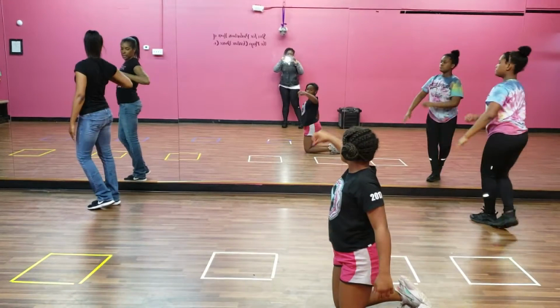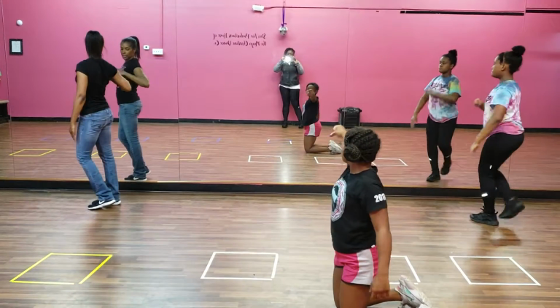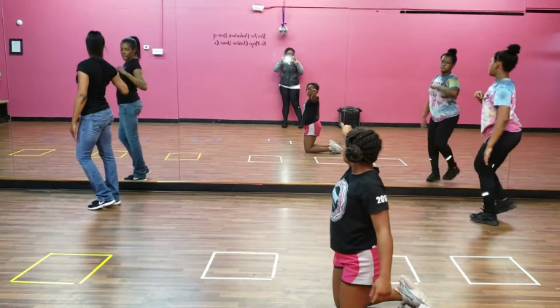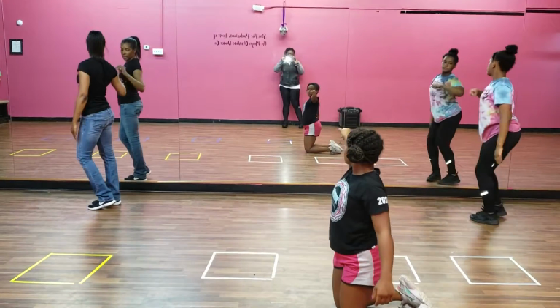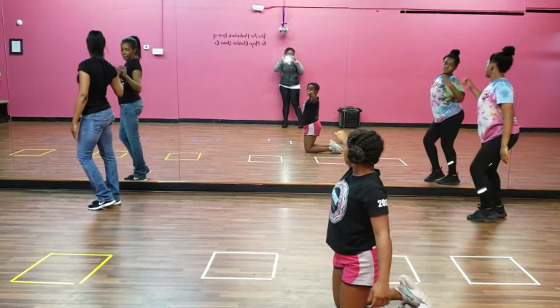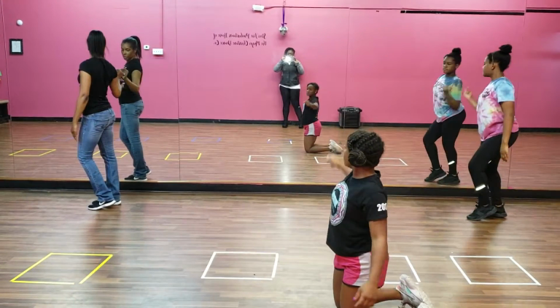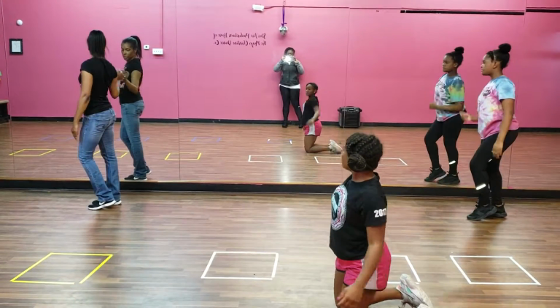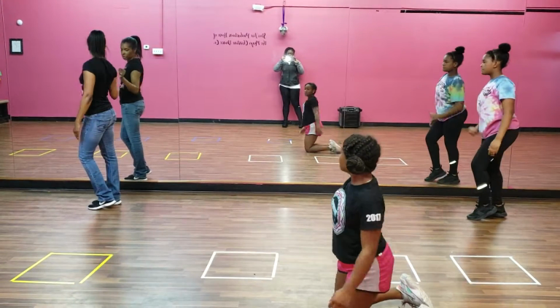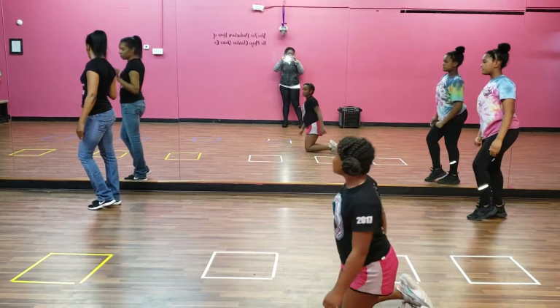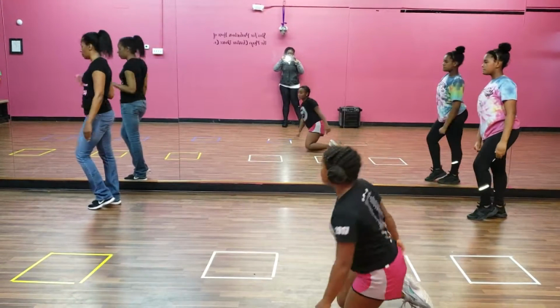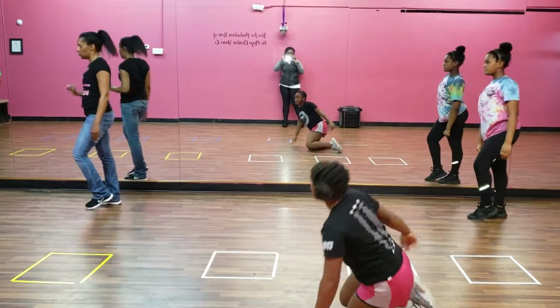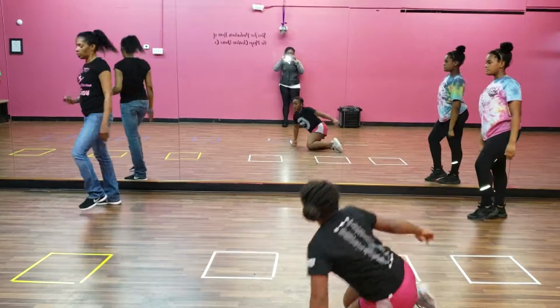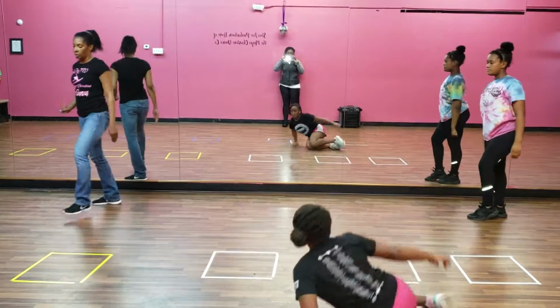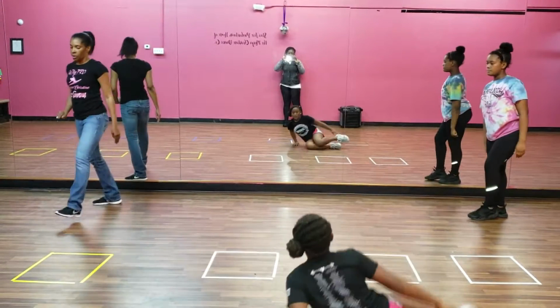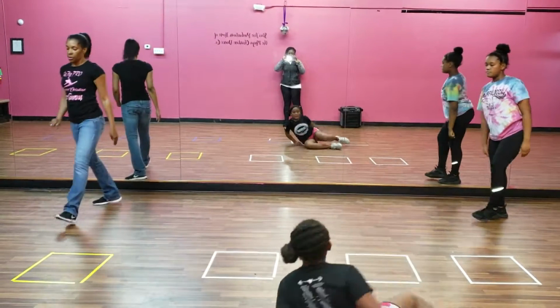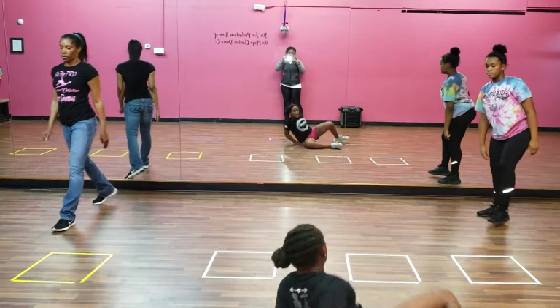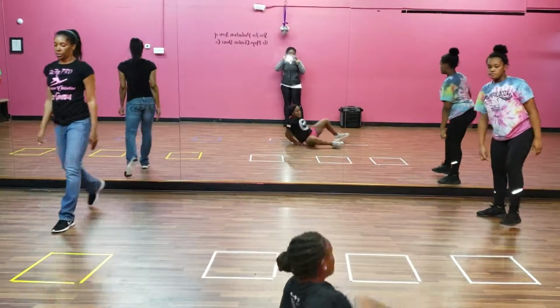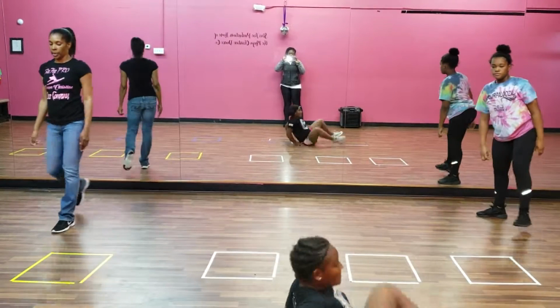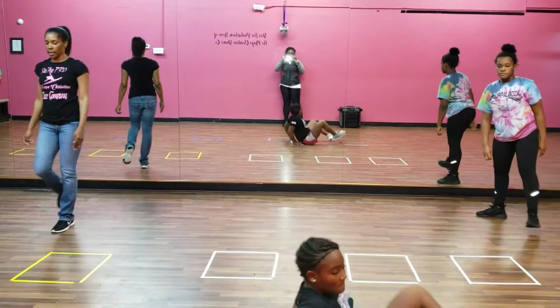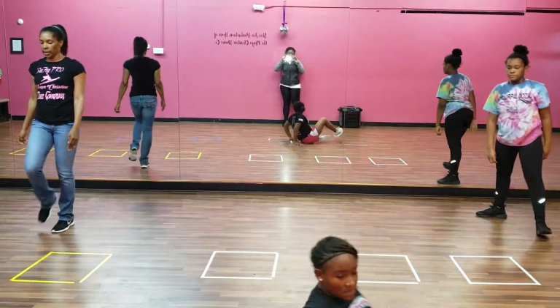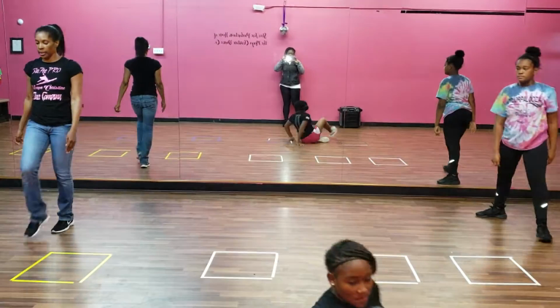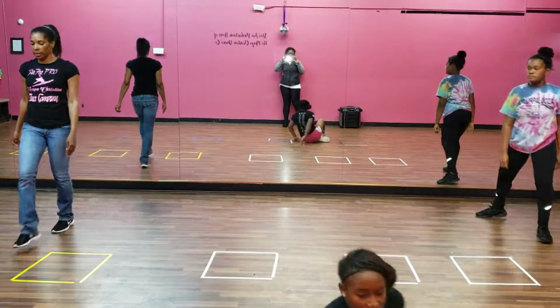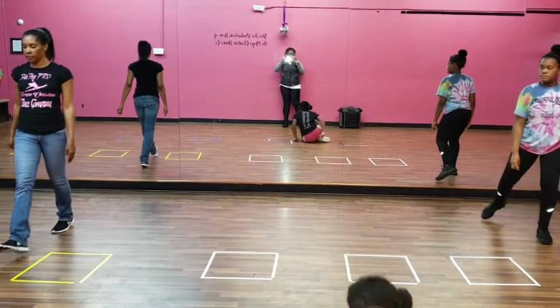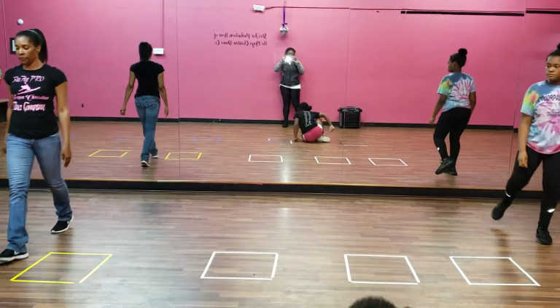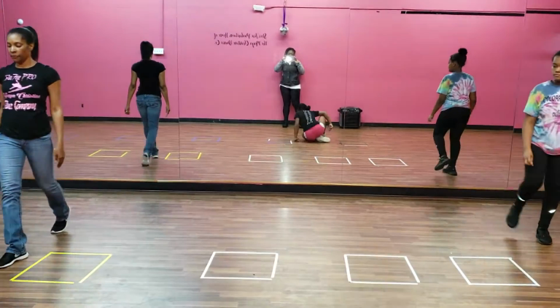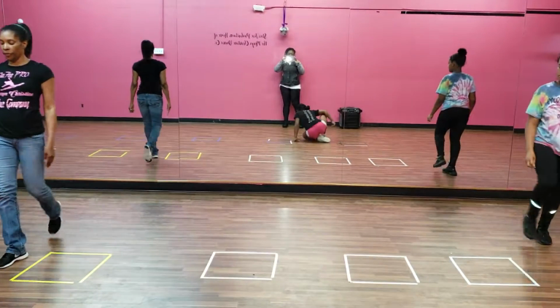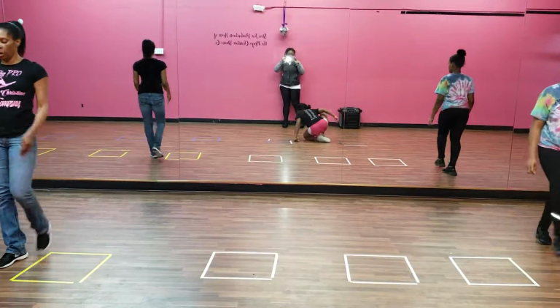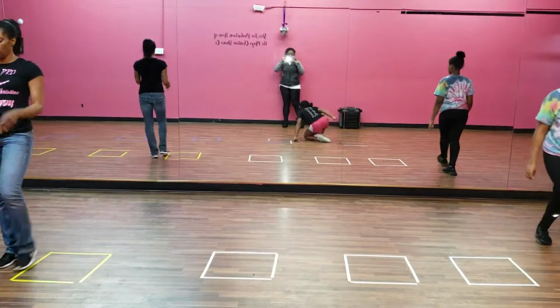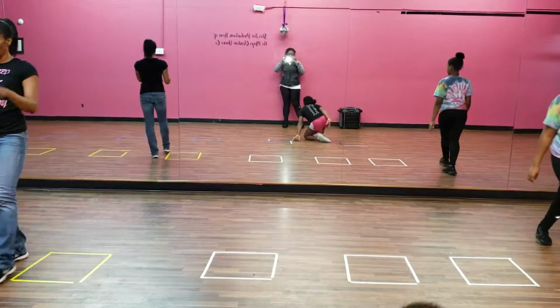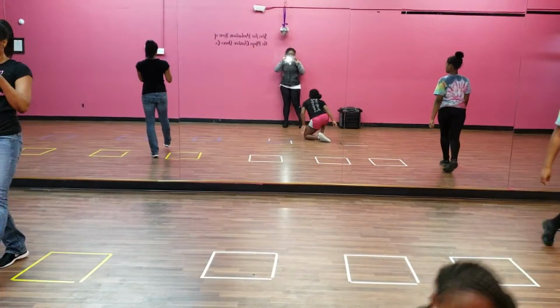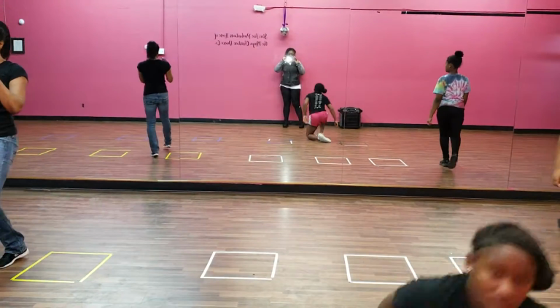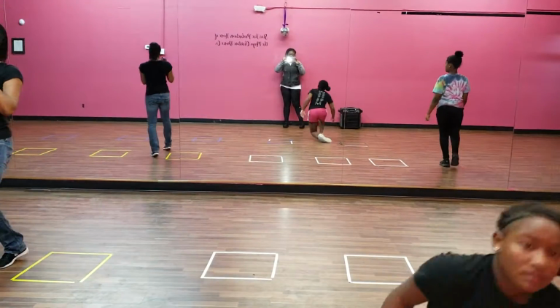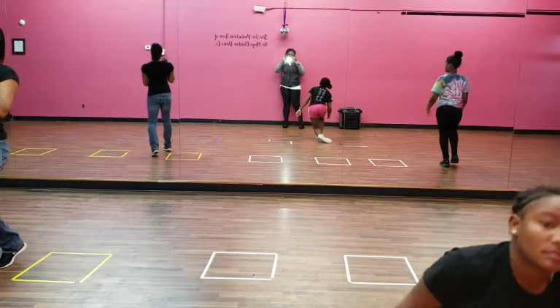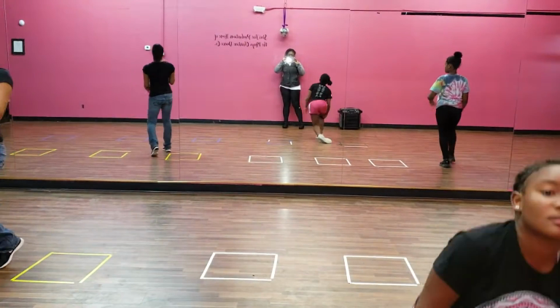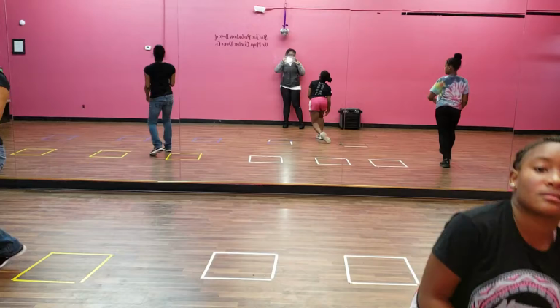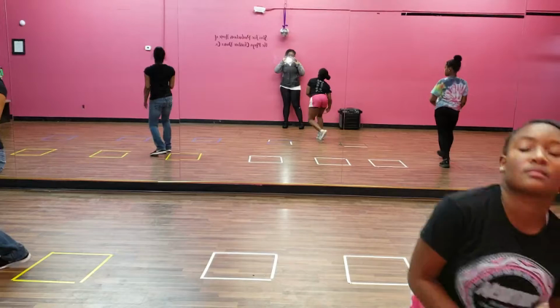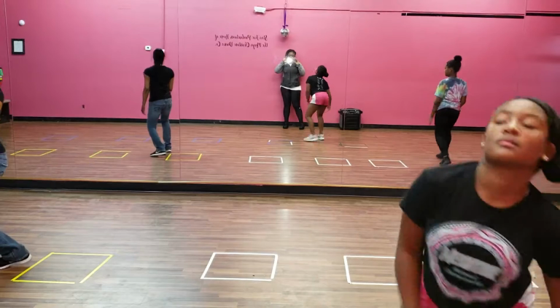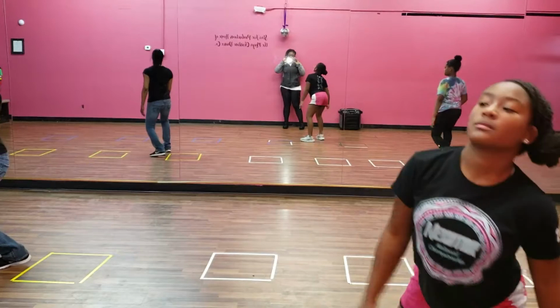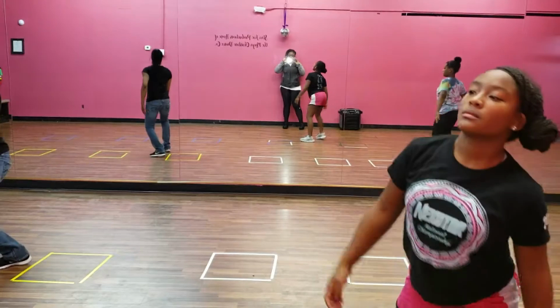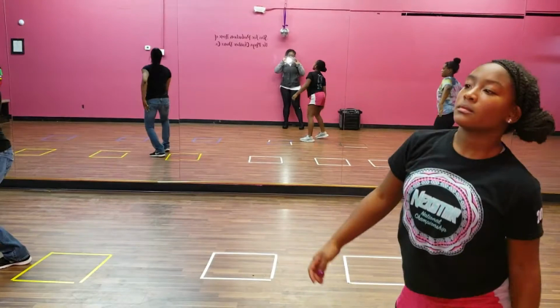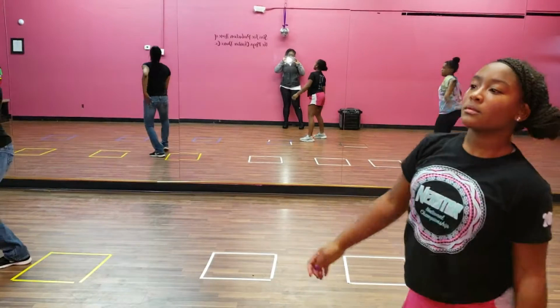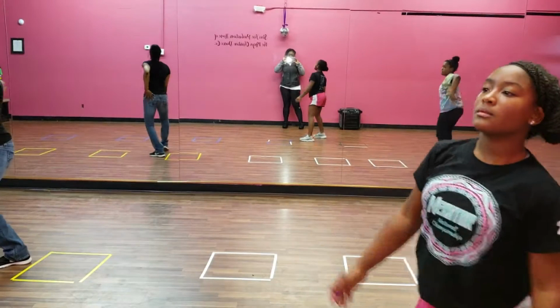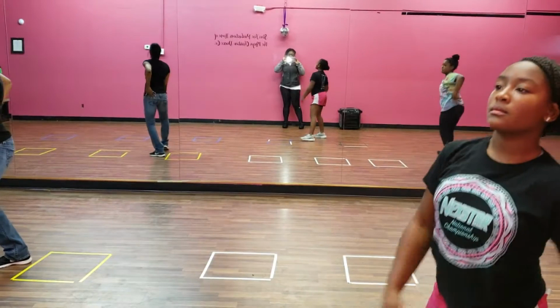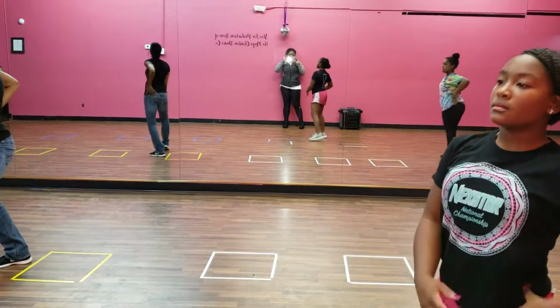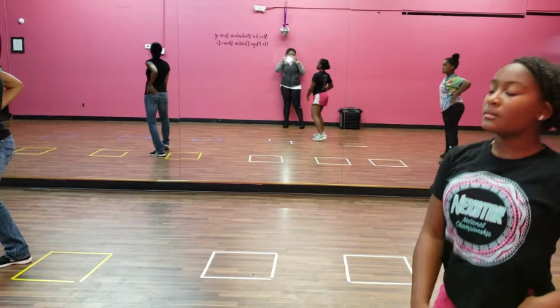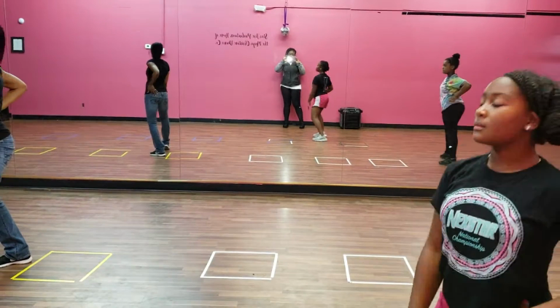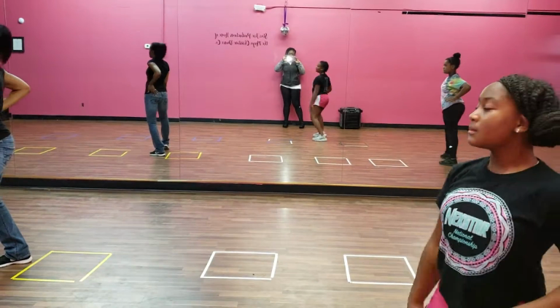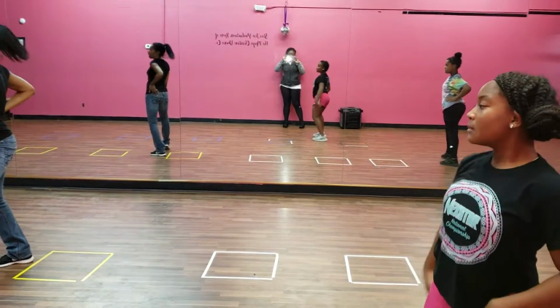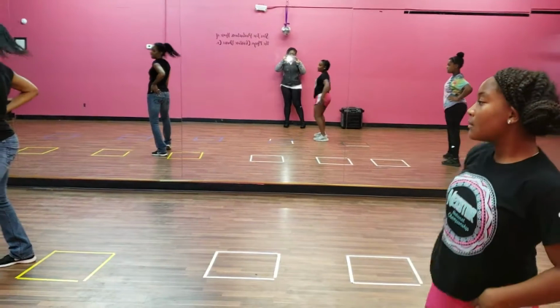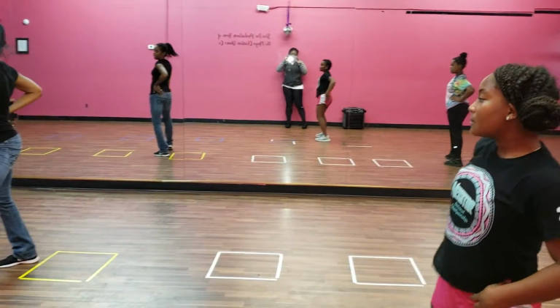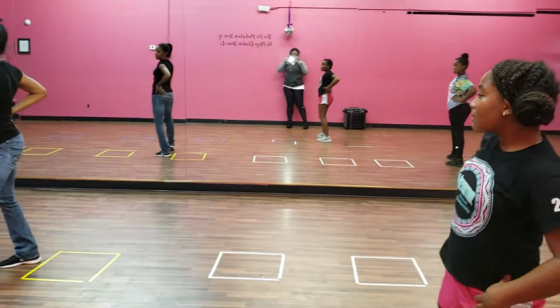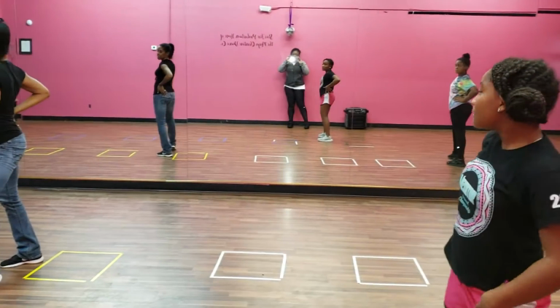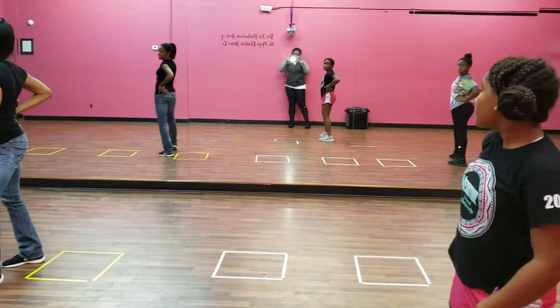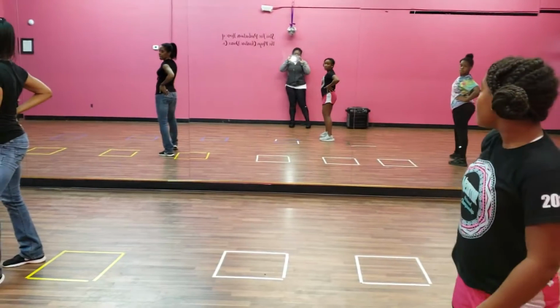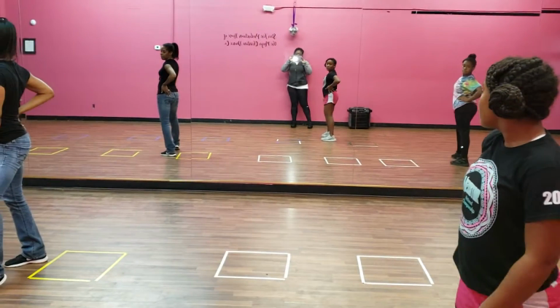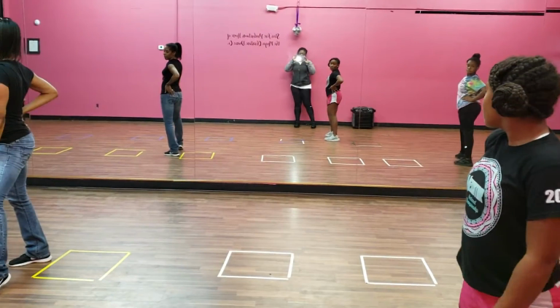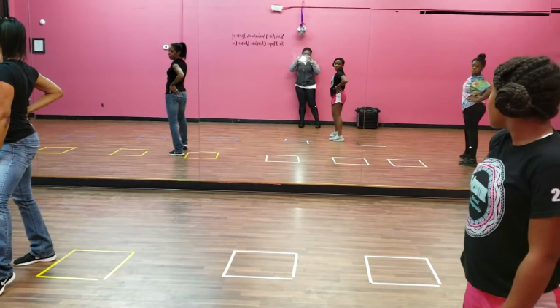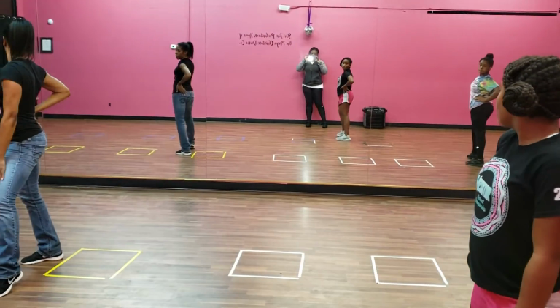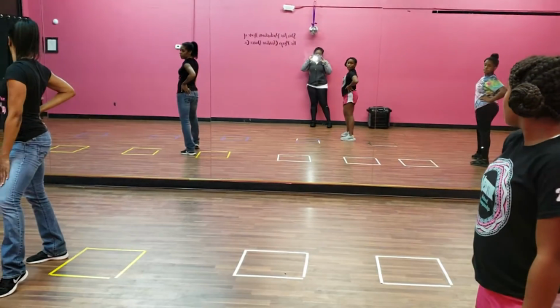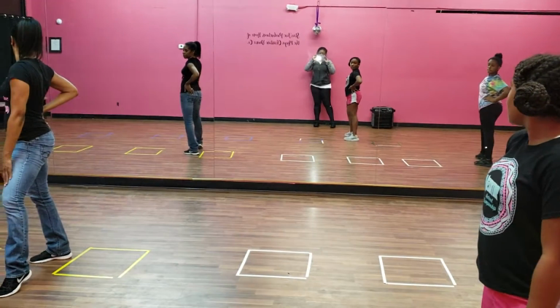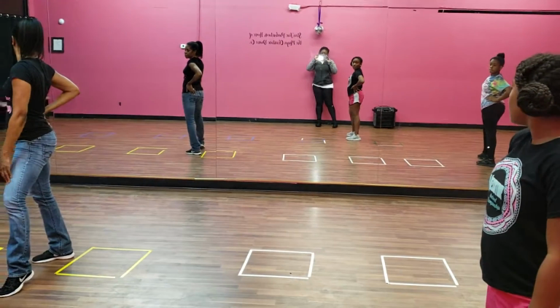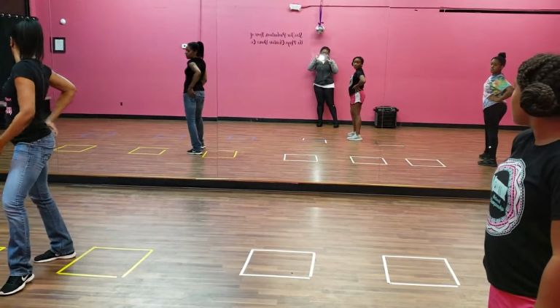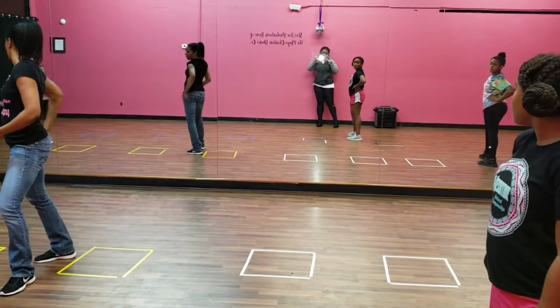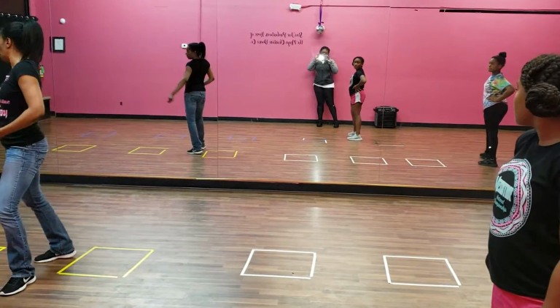Eight, one, snap, two, three, four, five, six — everybody hold — seven. First row.